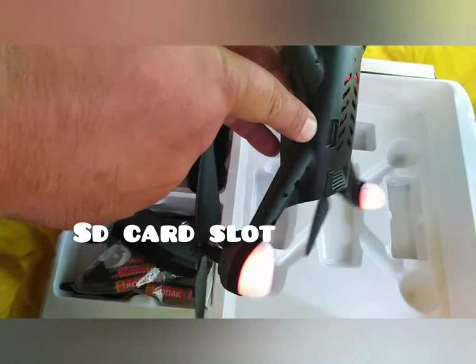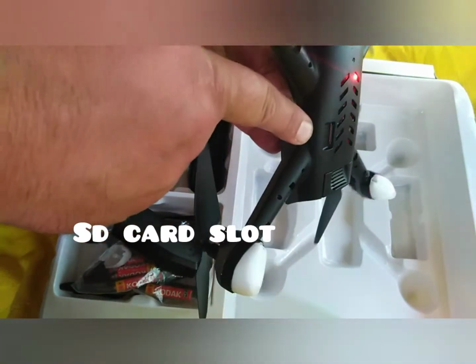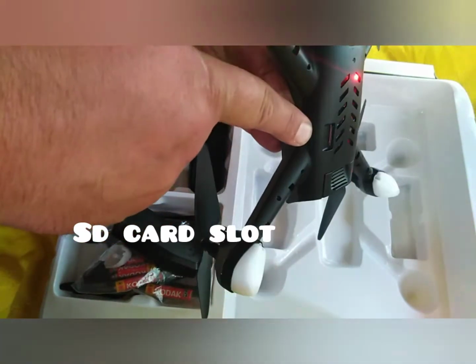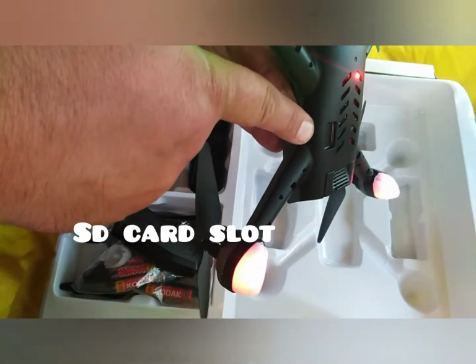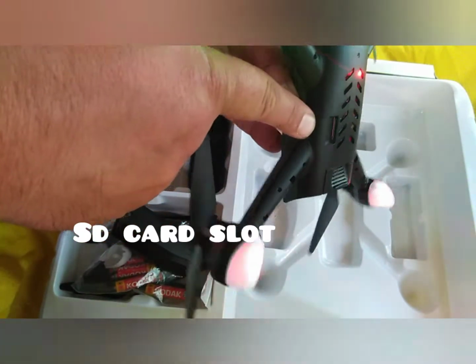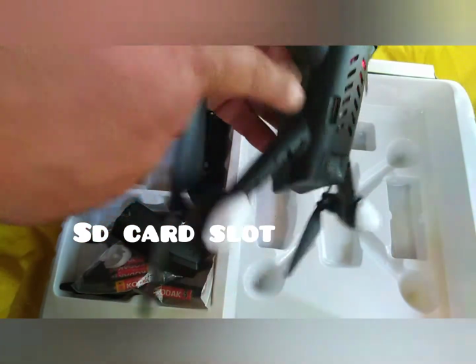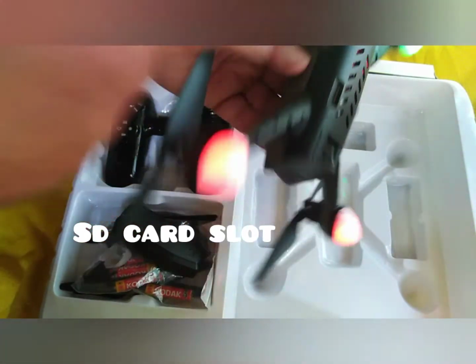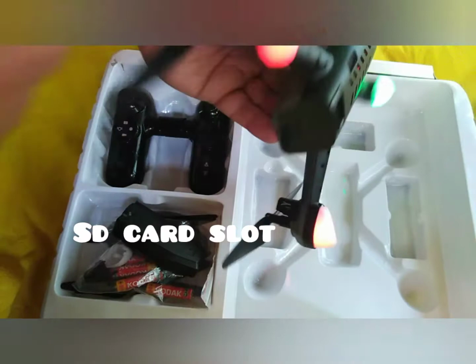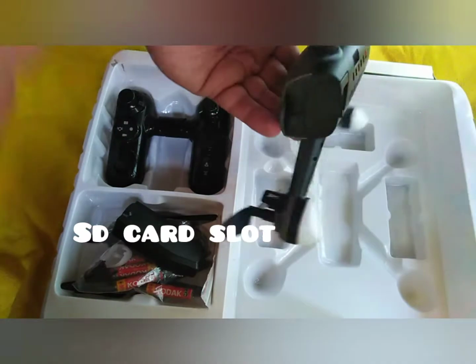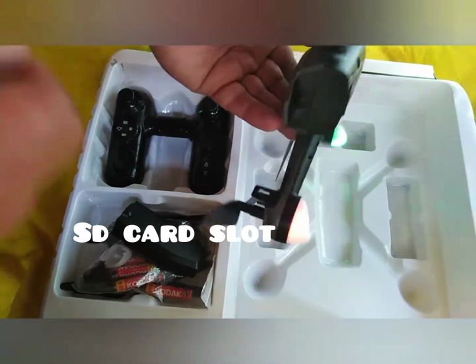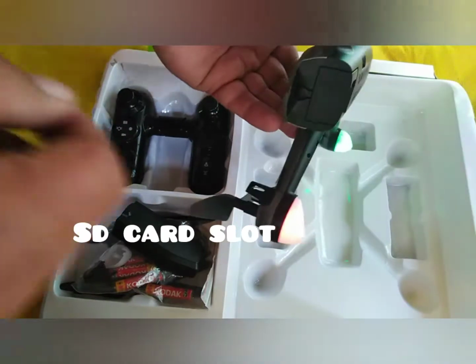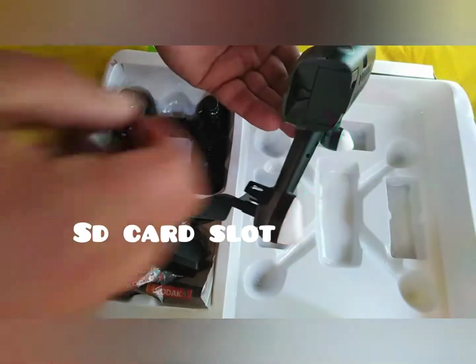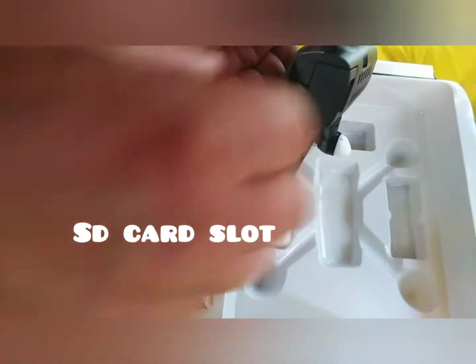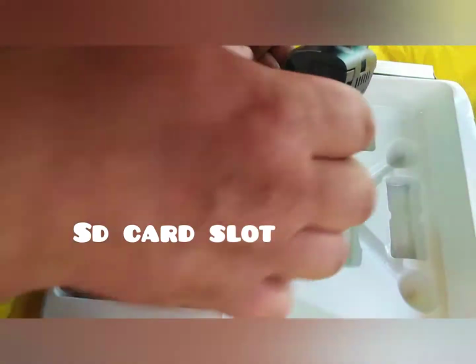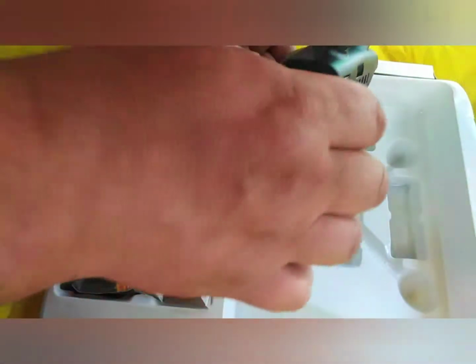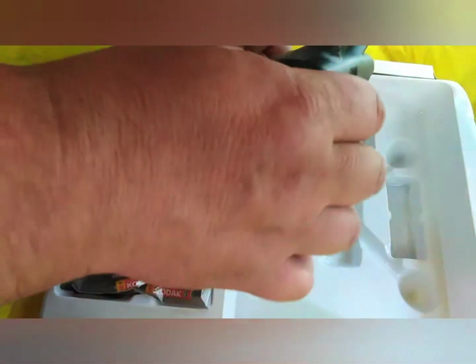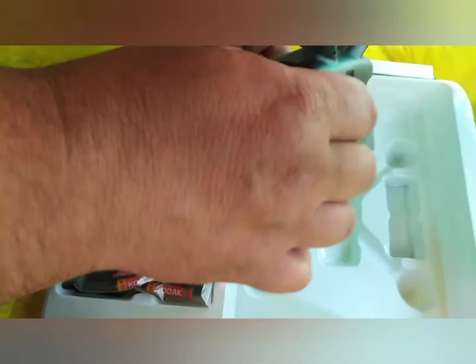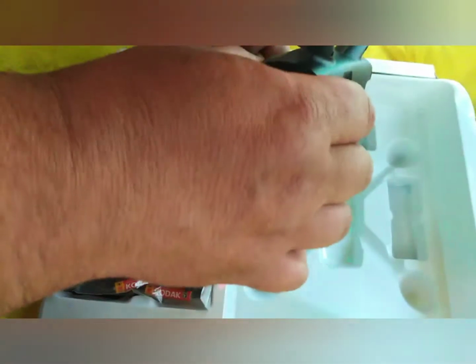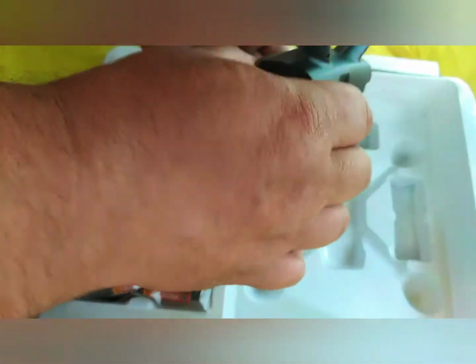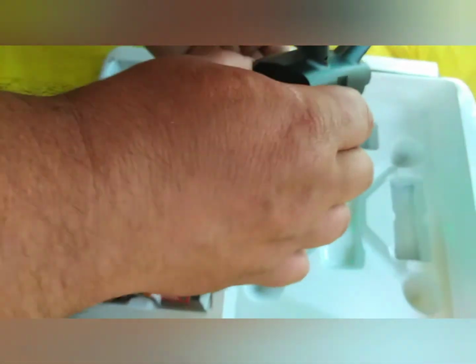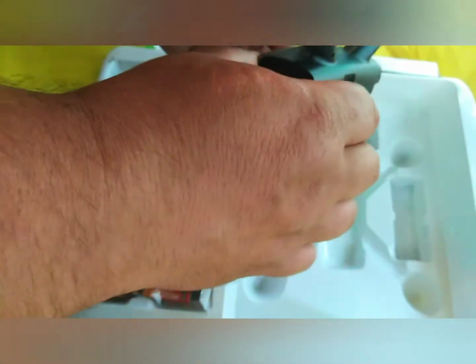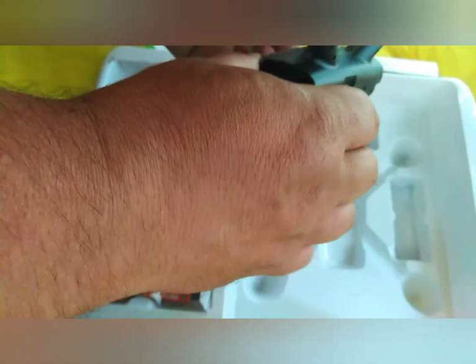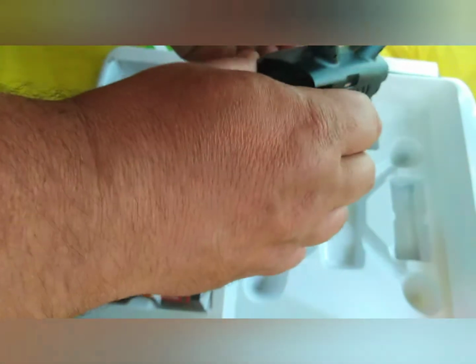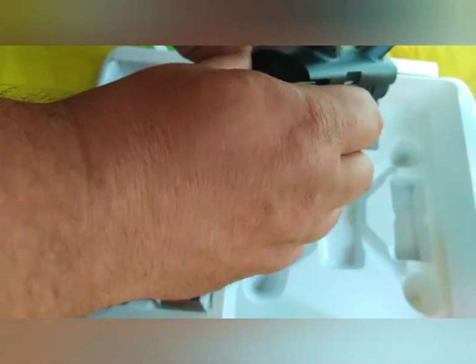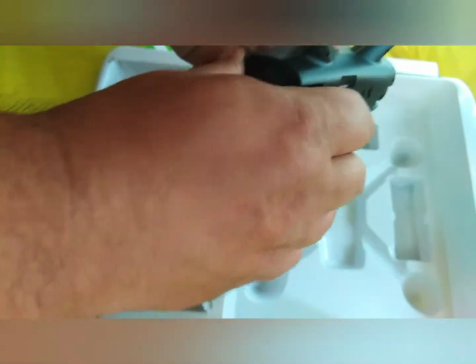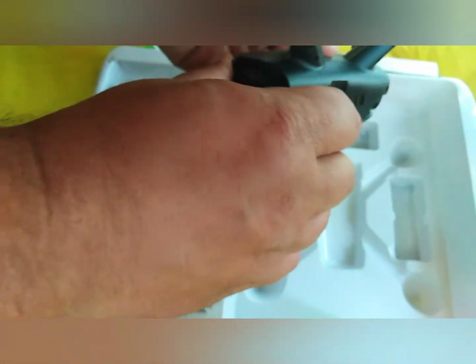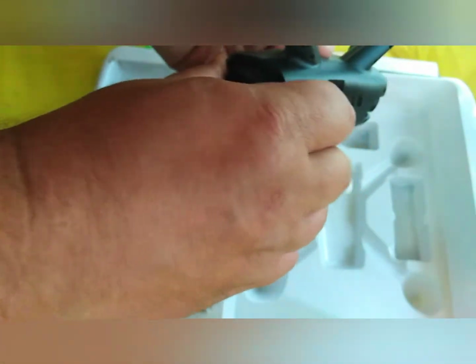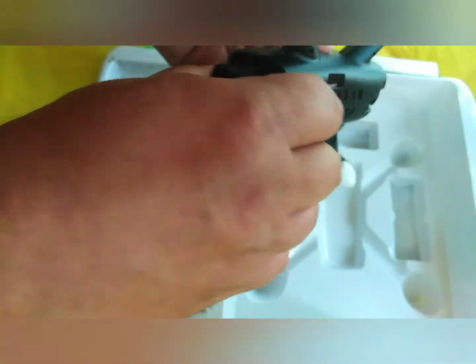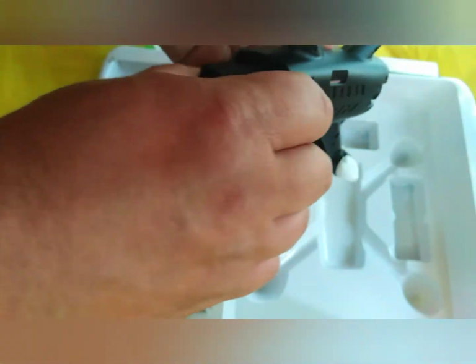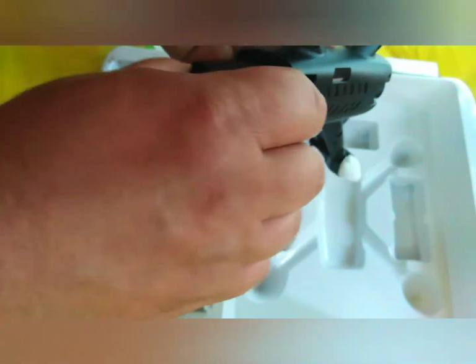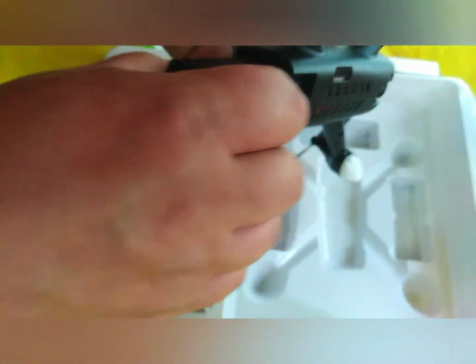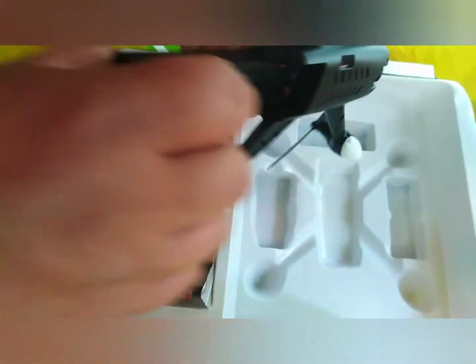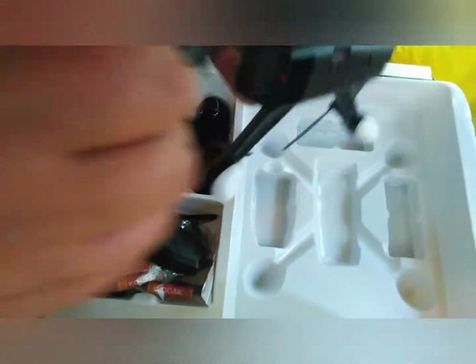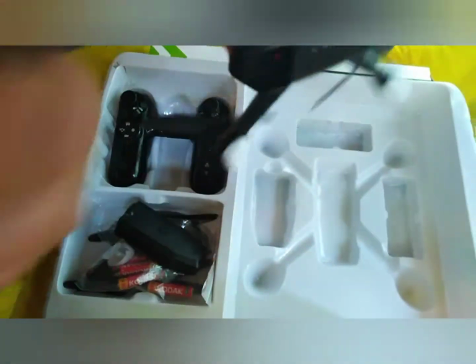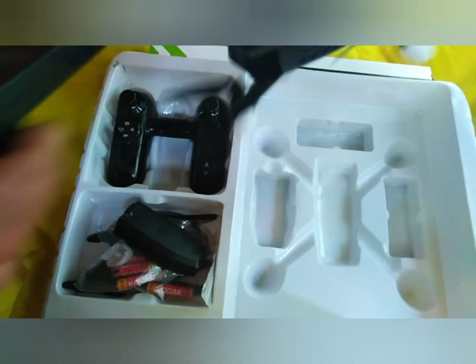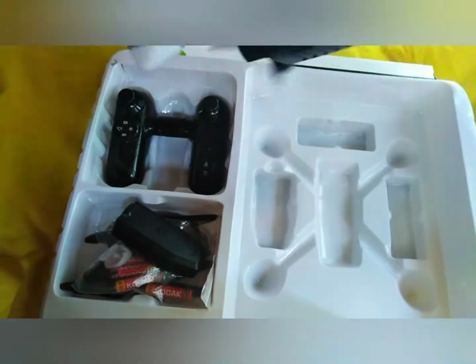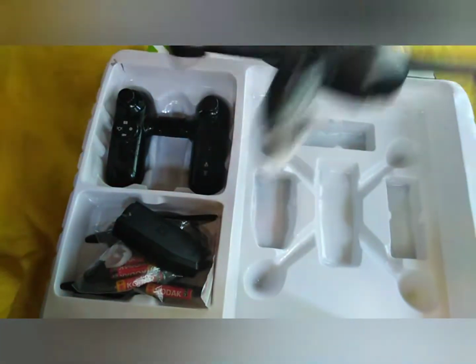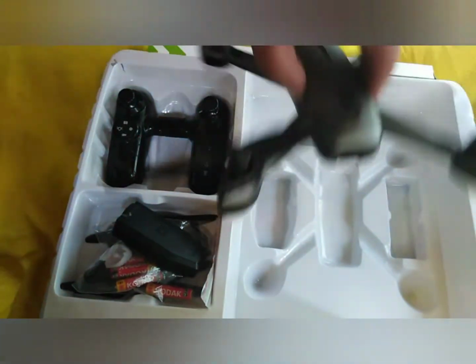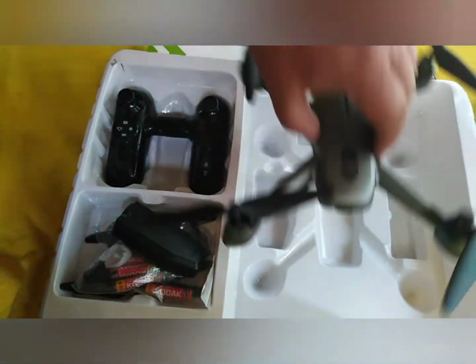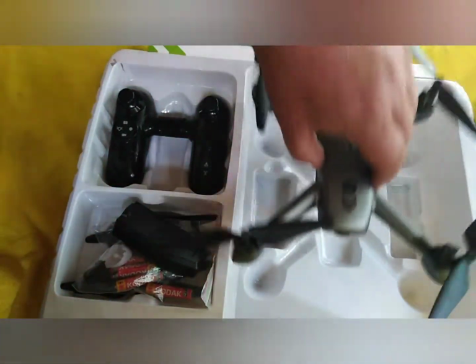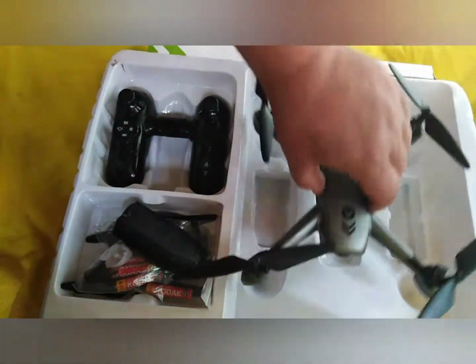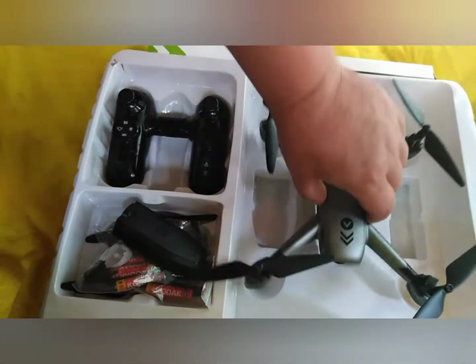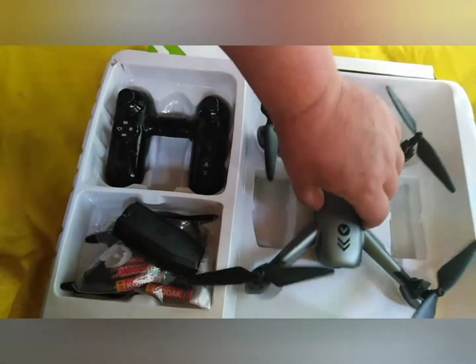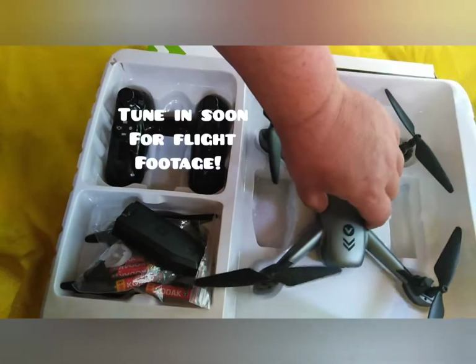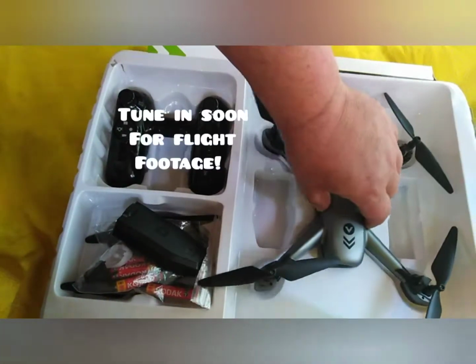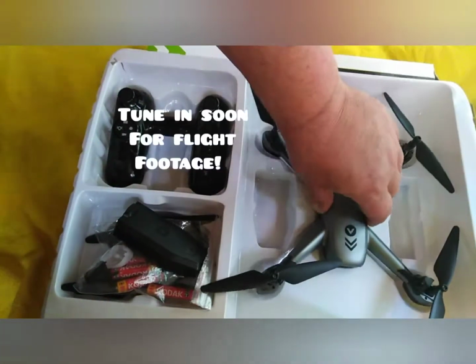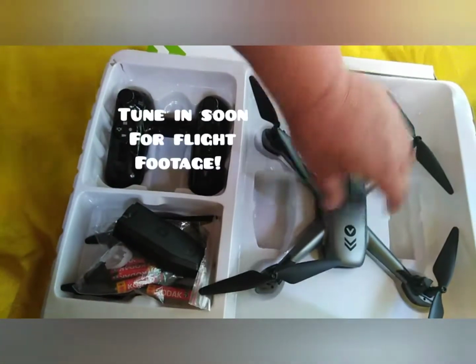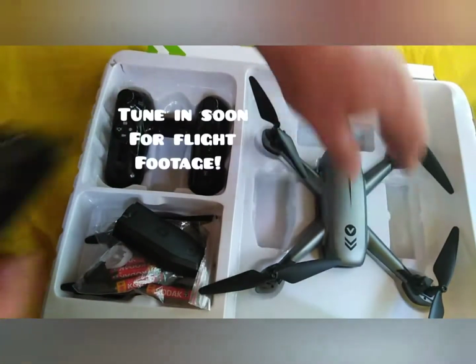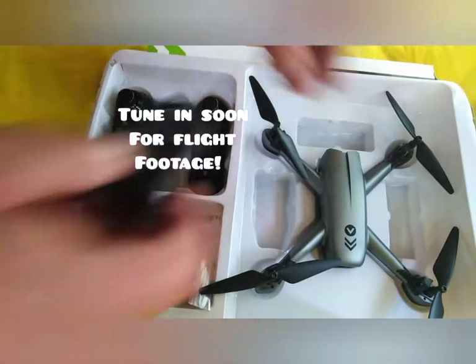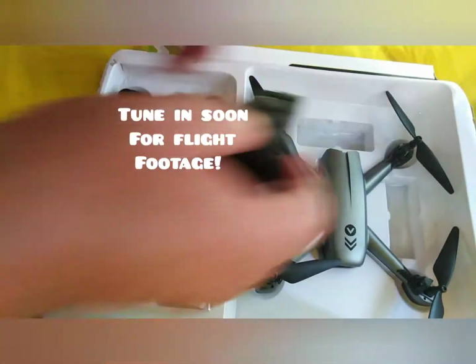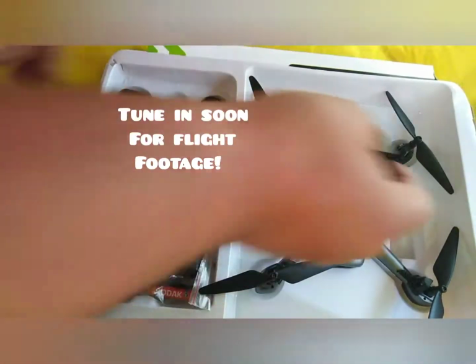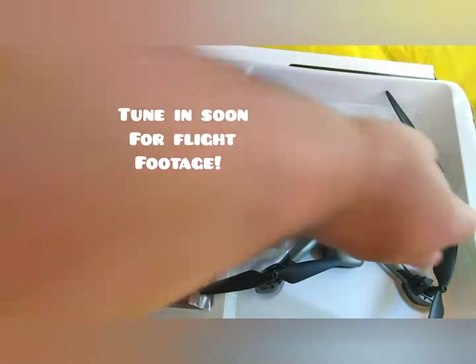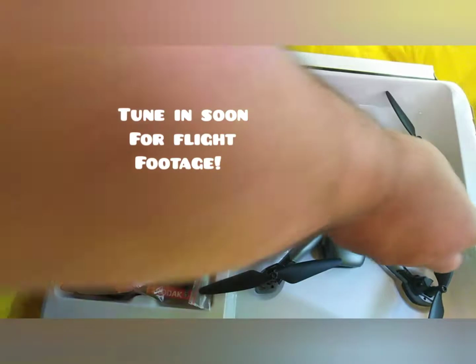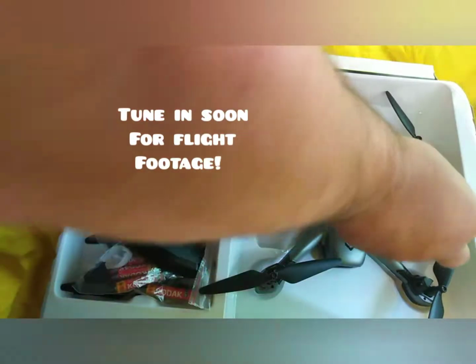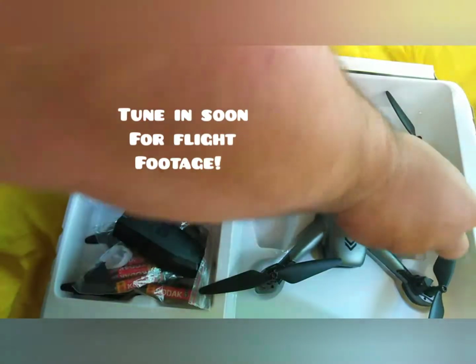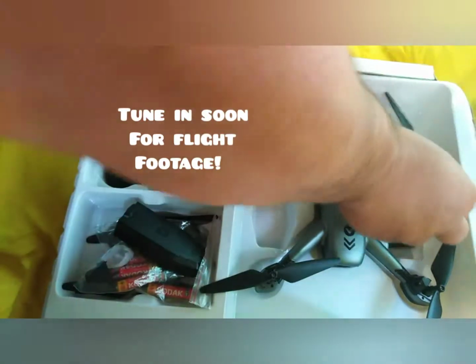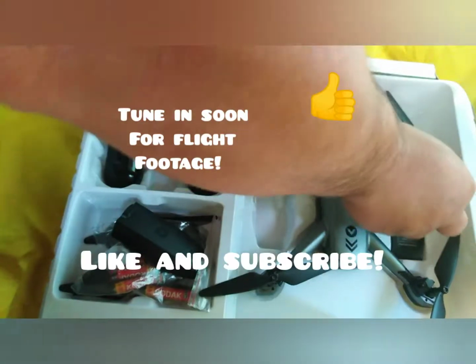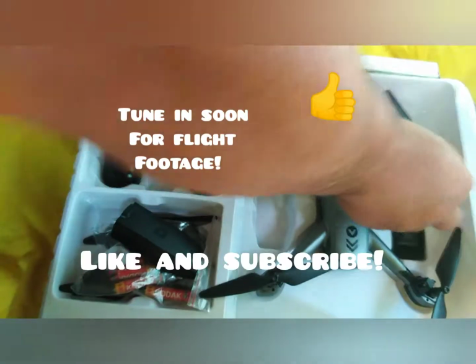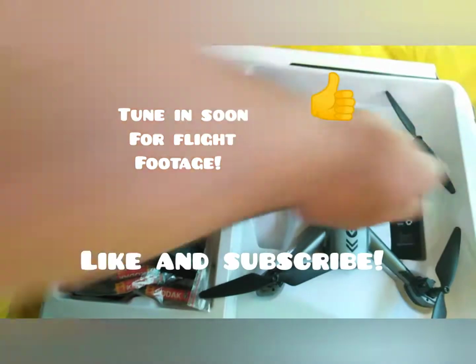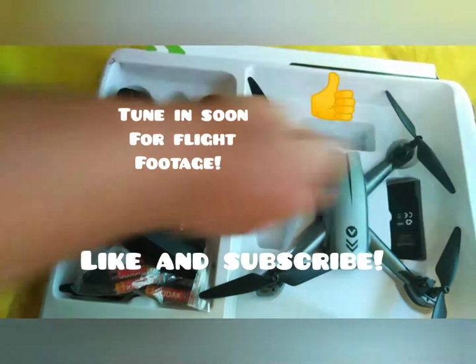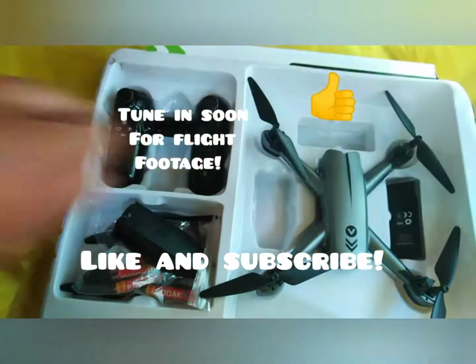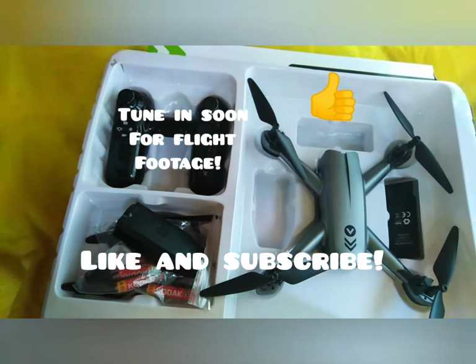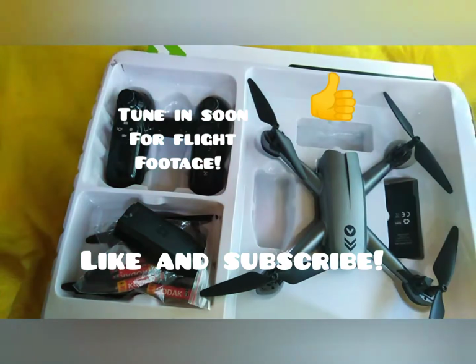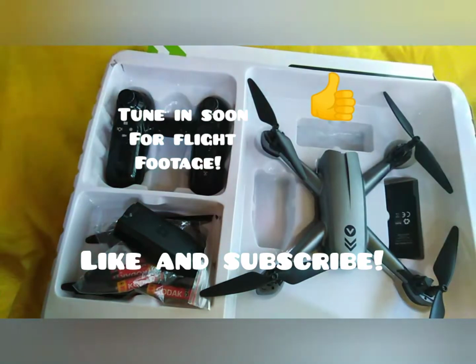It usually is on a toy drone, even though there's supposed to be HD cameras. I look forward to seeing you in the next video — thanks again, like and subscribe. Speak to you soon.